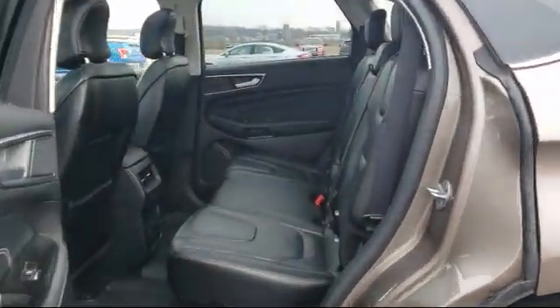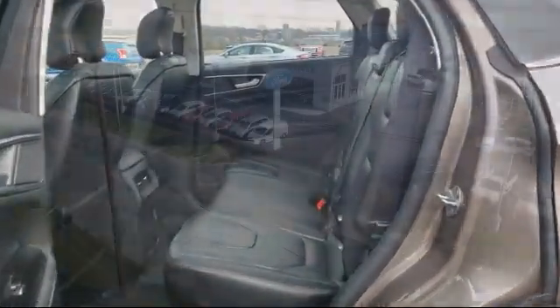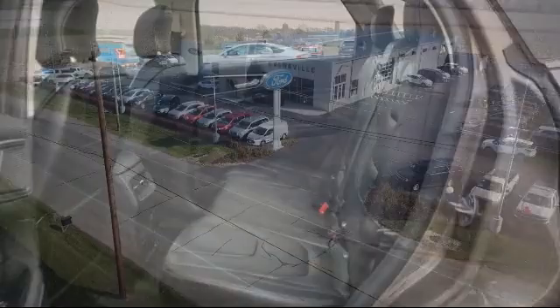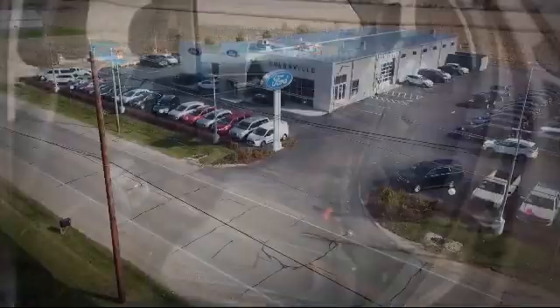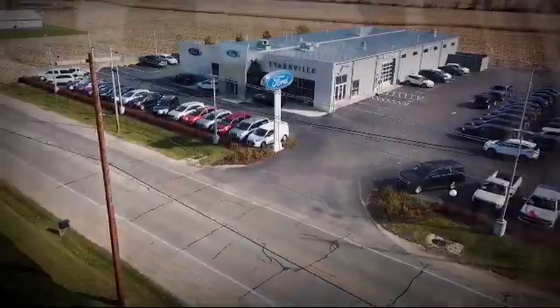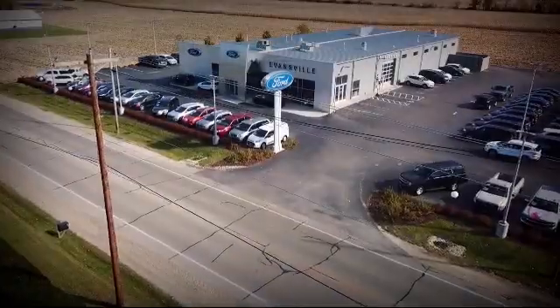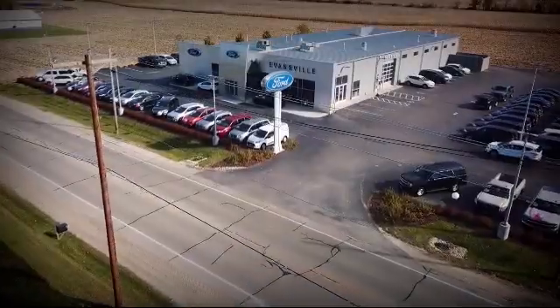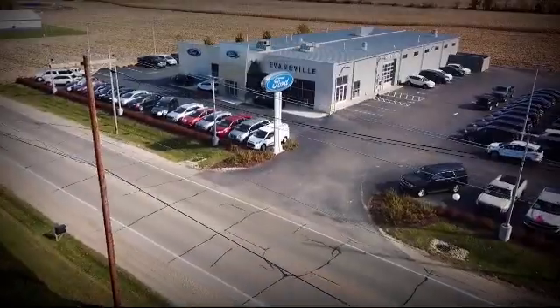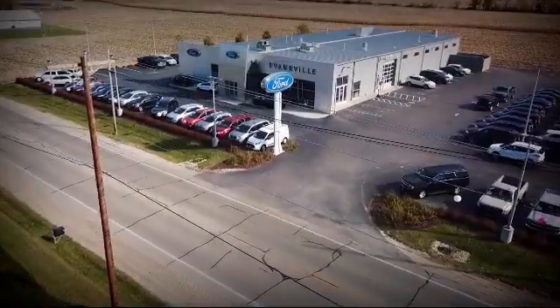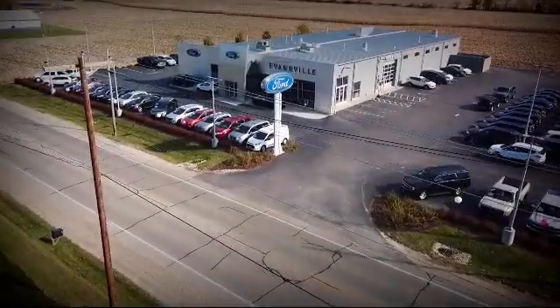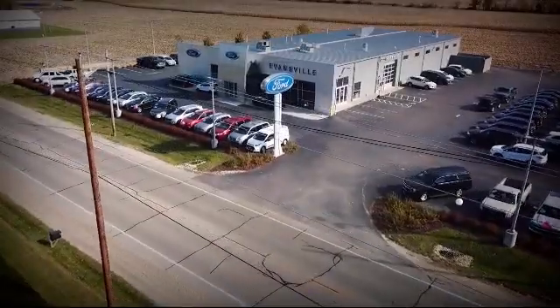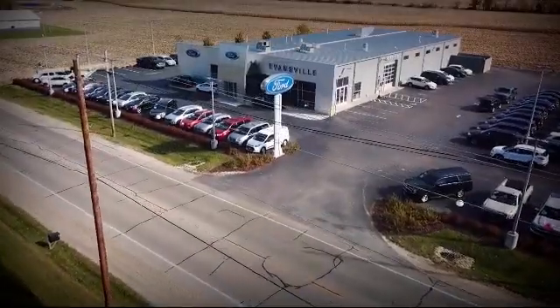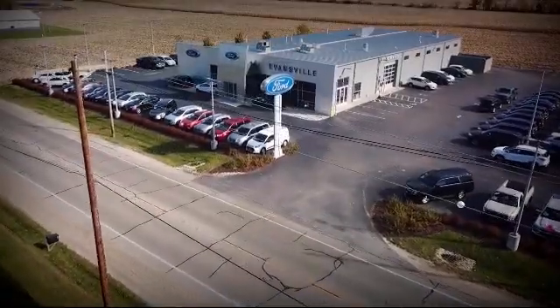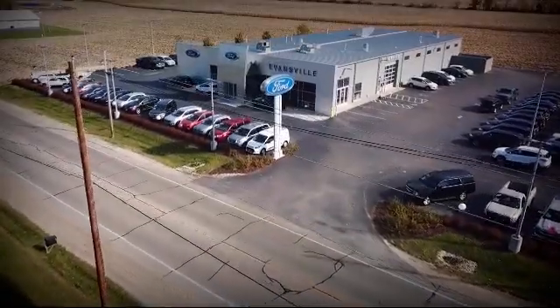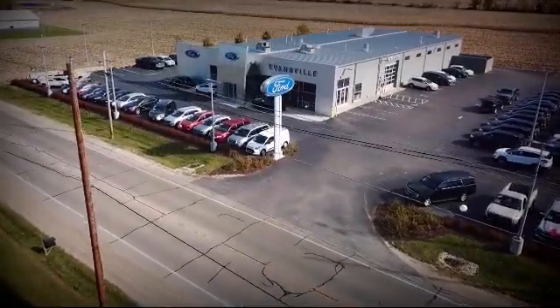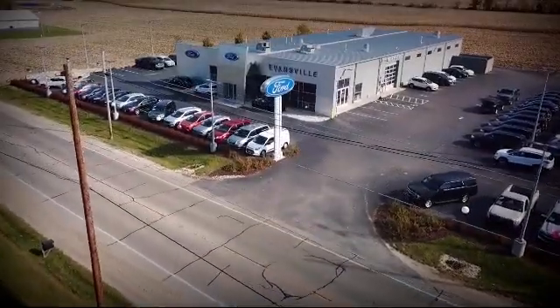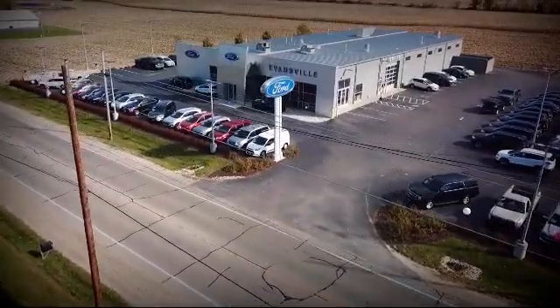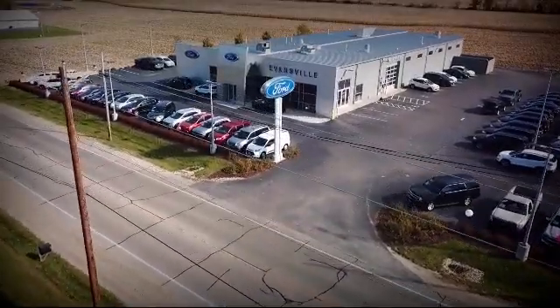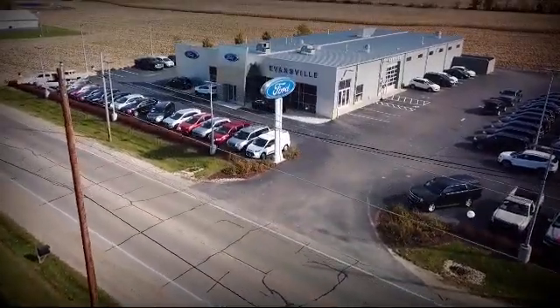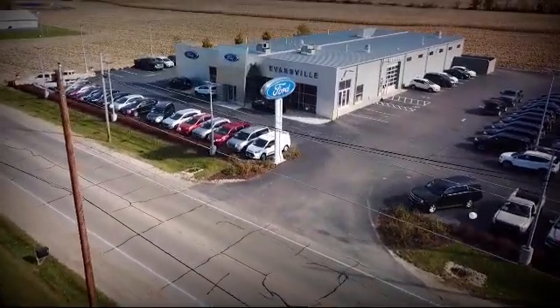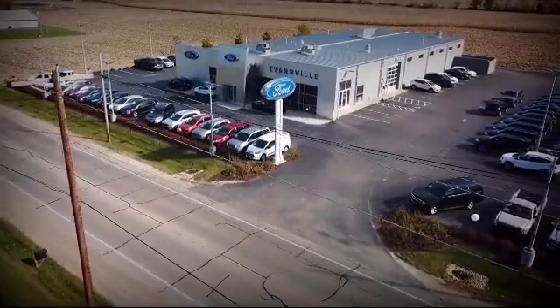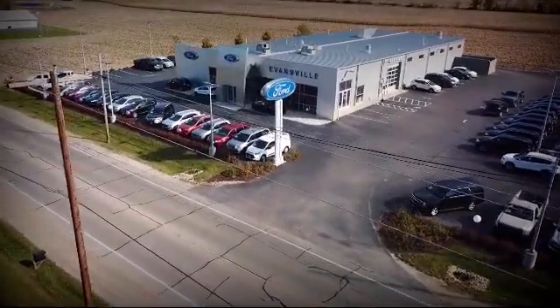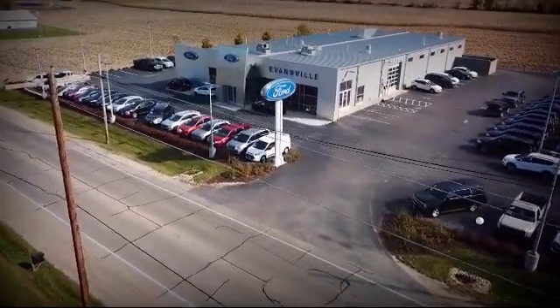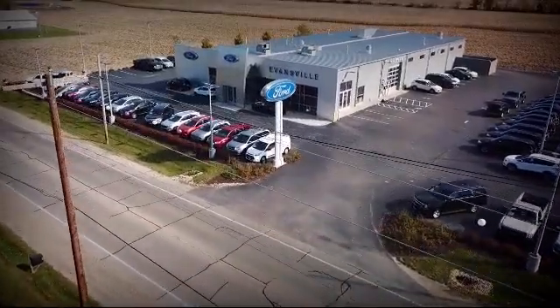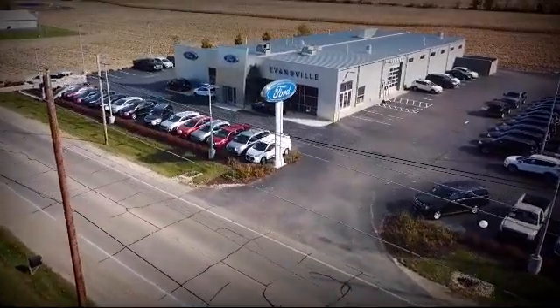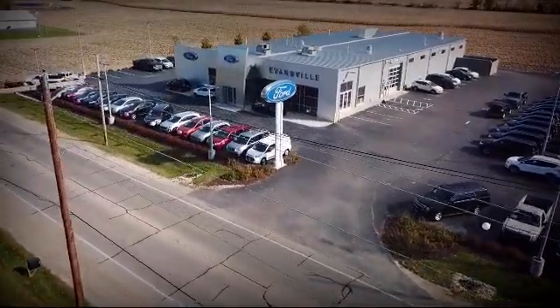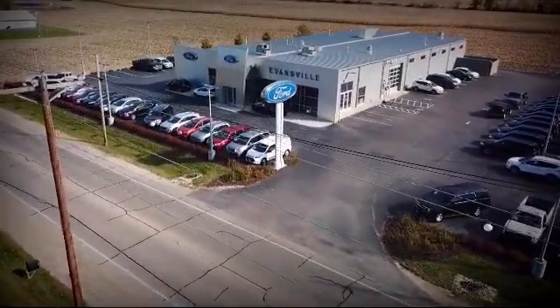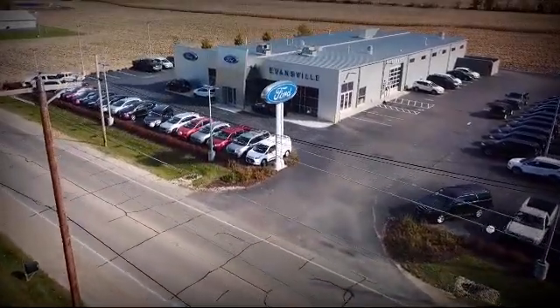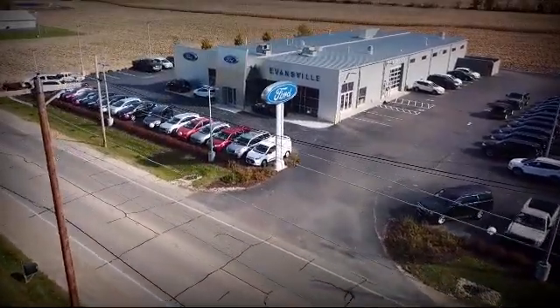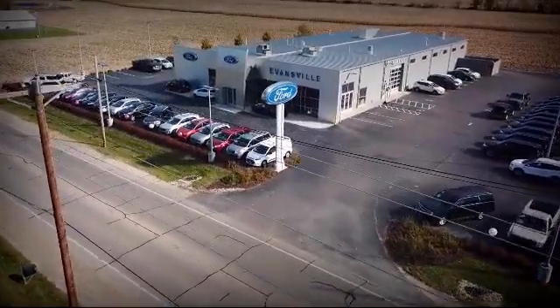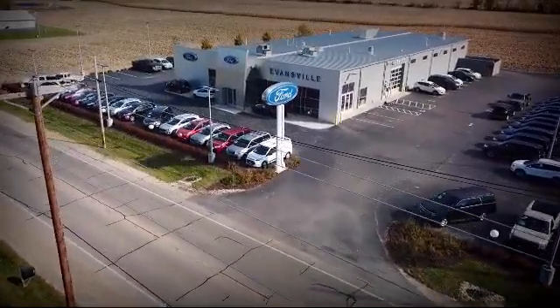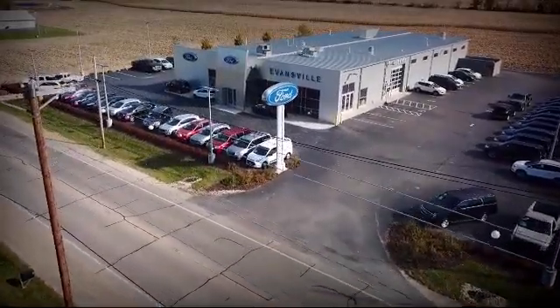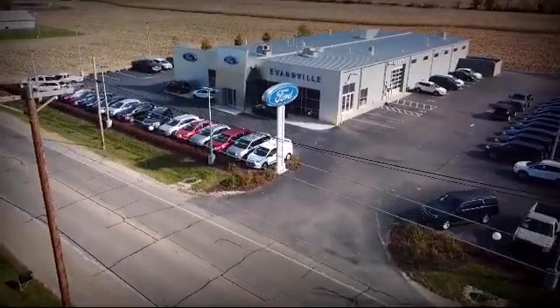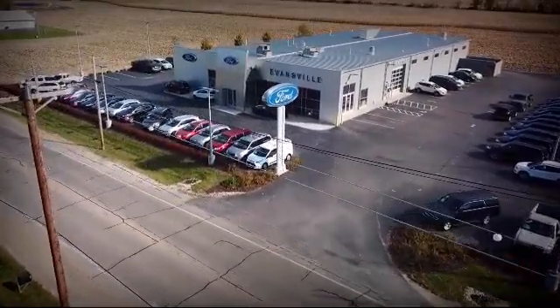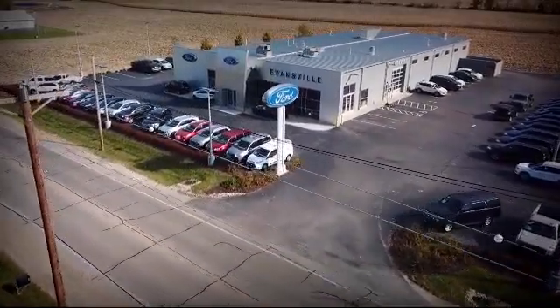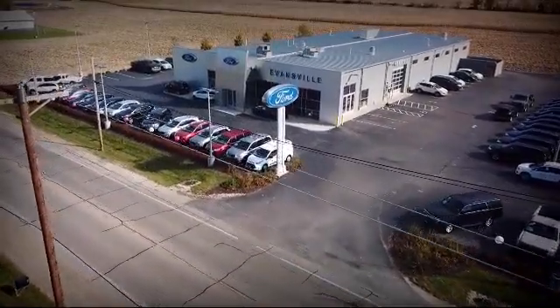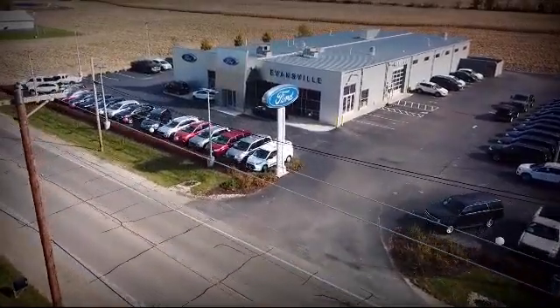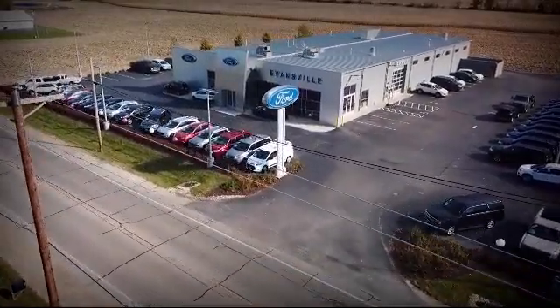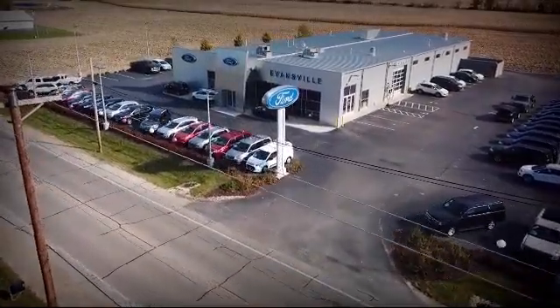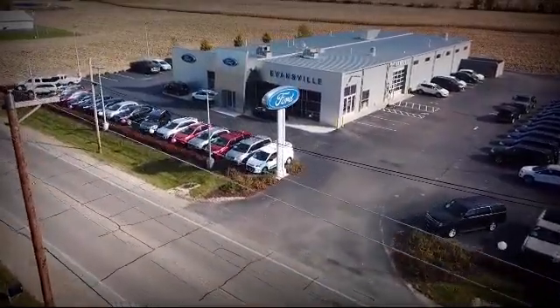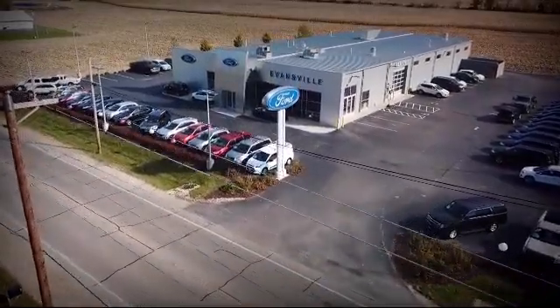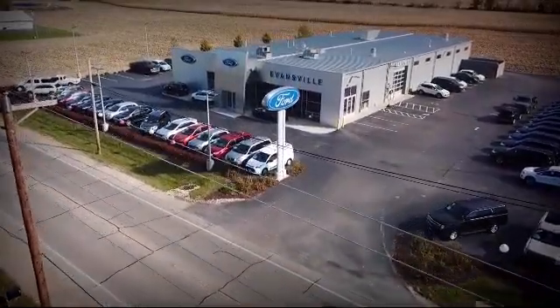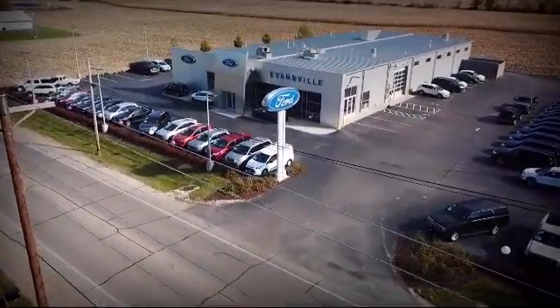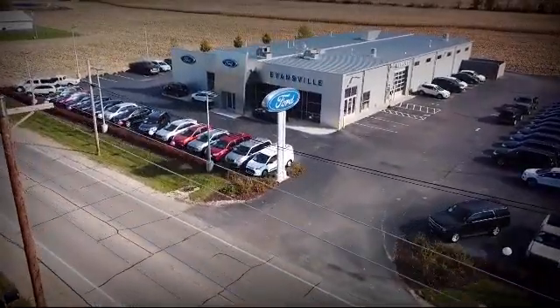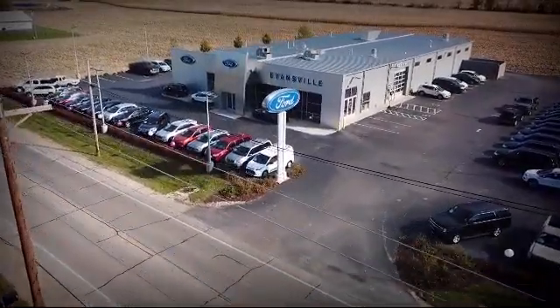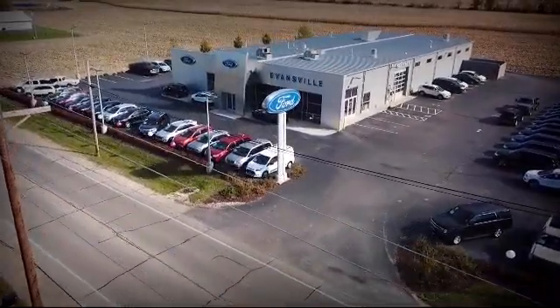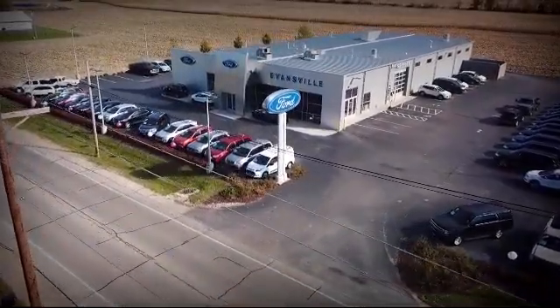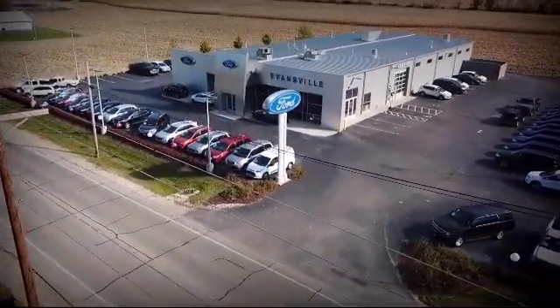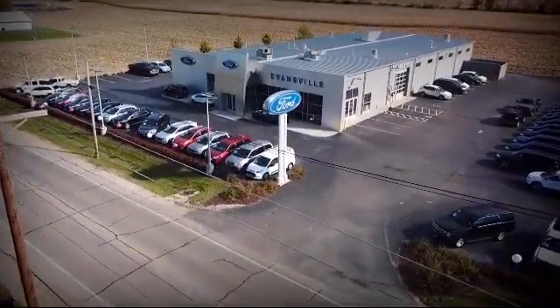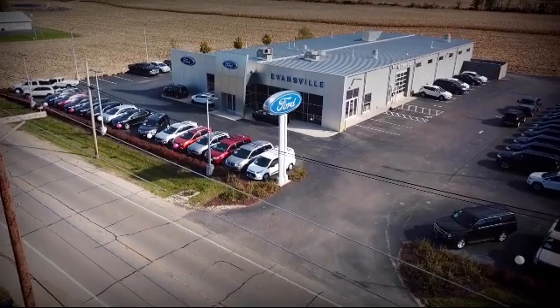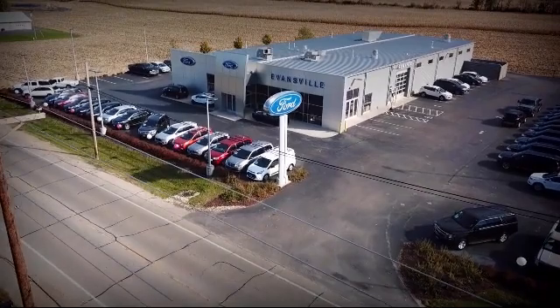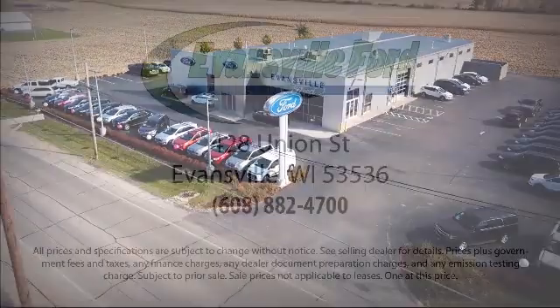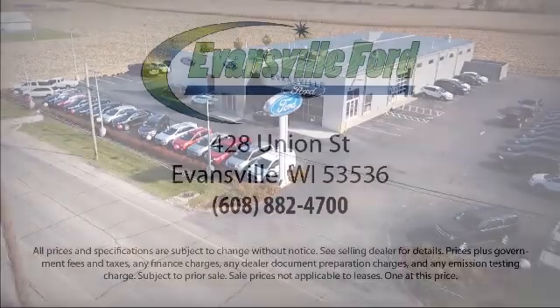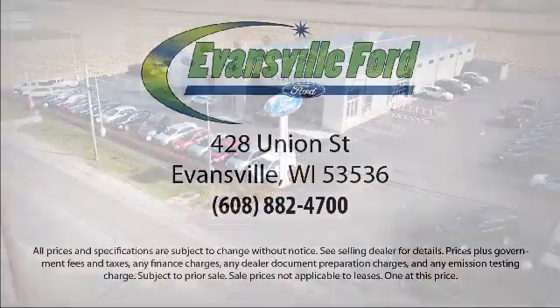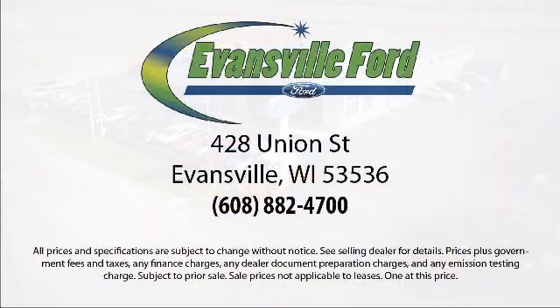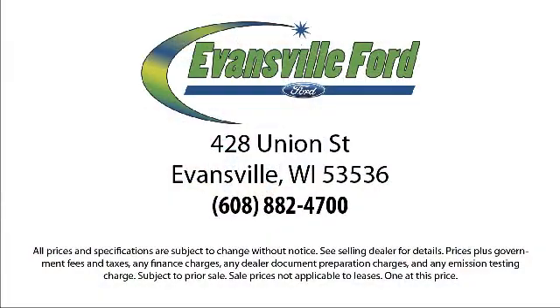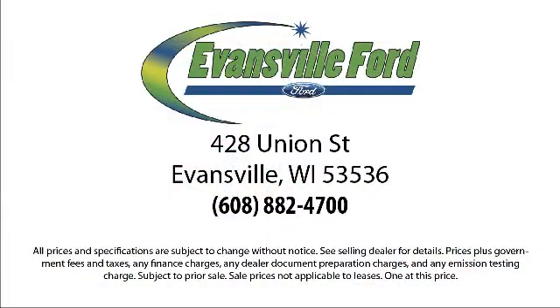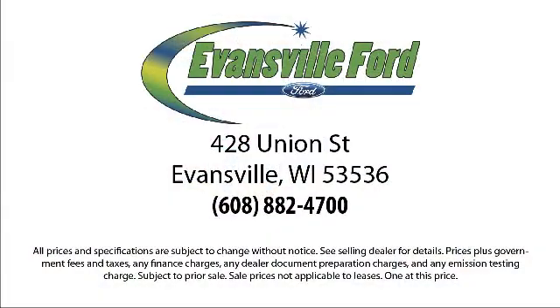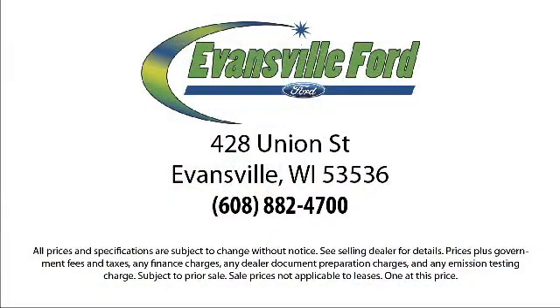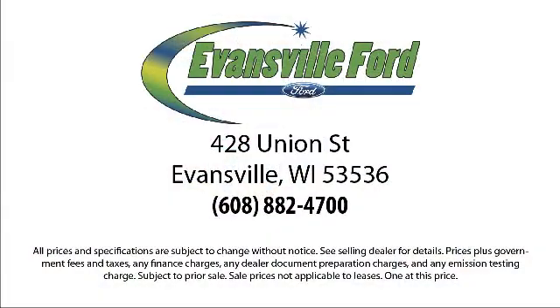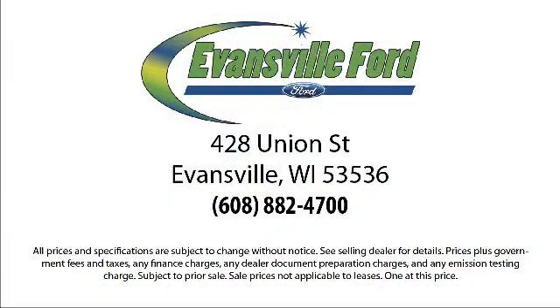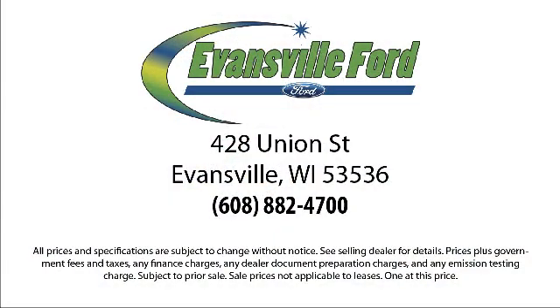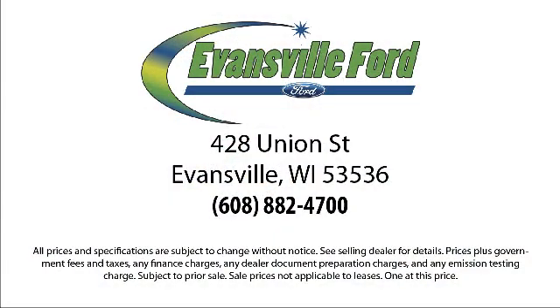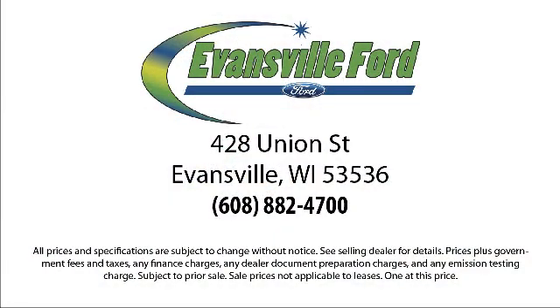We're located at 428 Union Street in Evansville, where you are just minutes away from the Madison area's best deals.